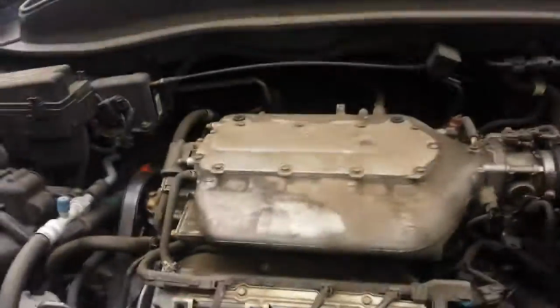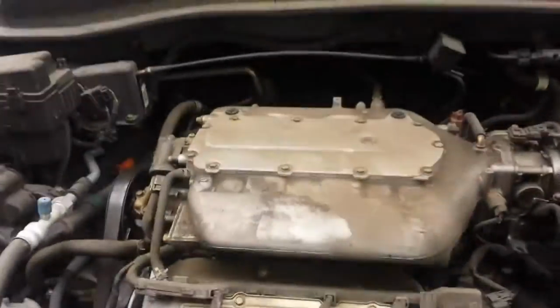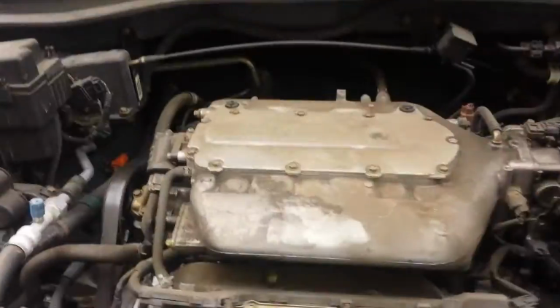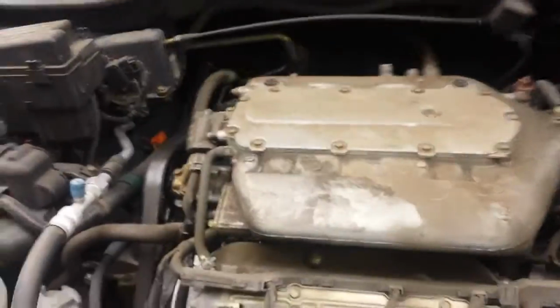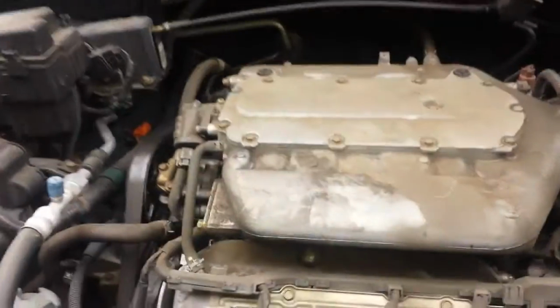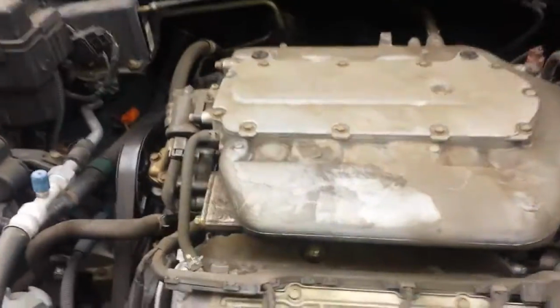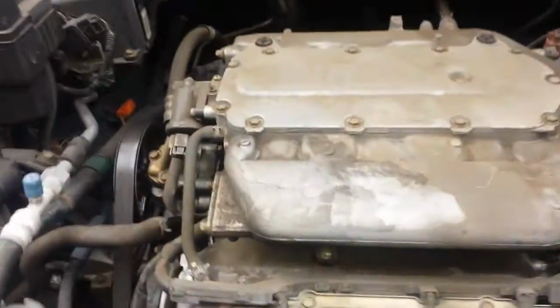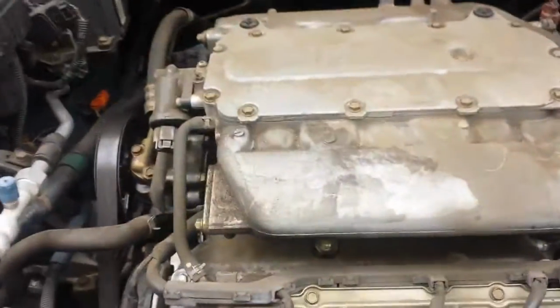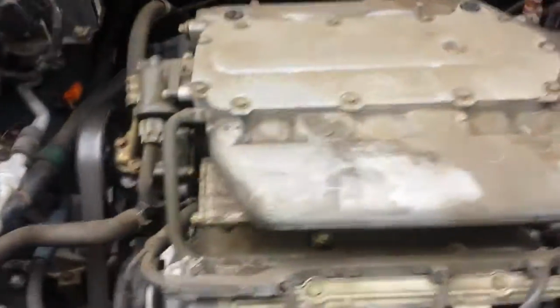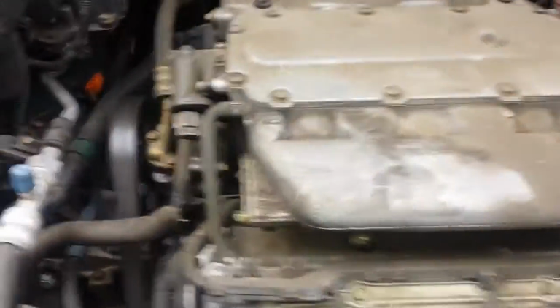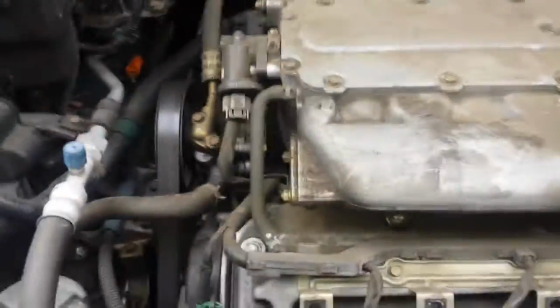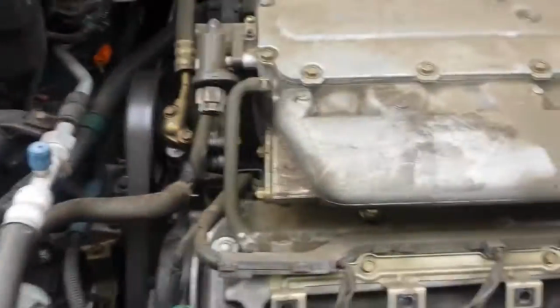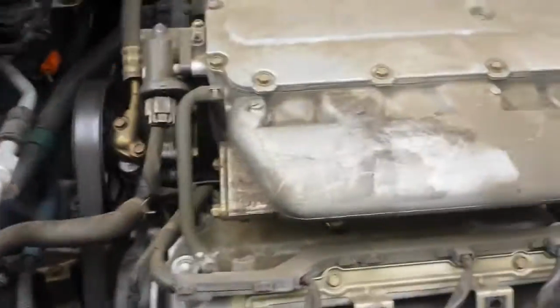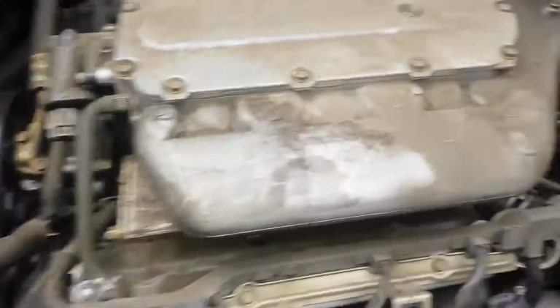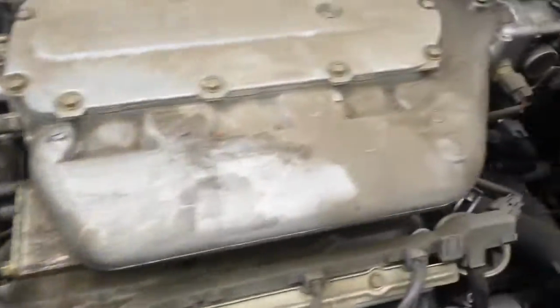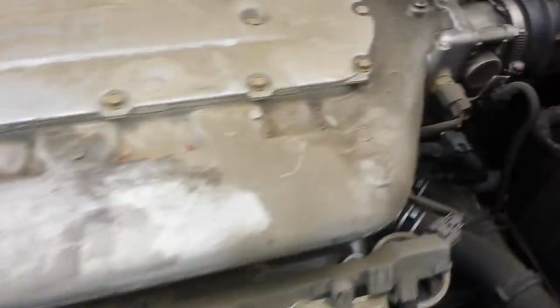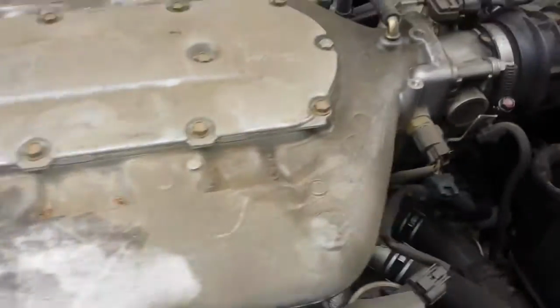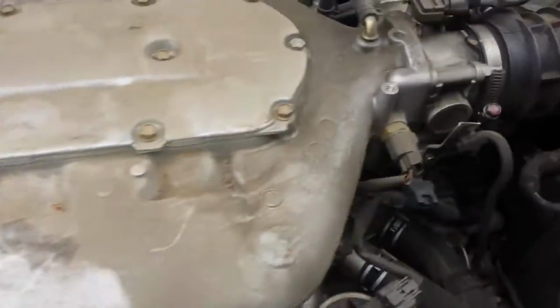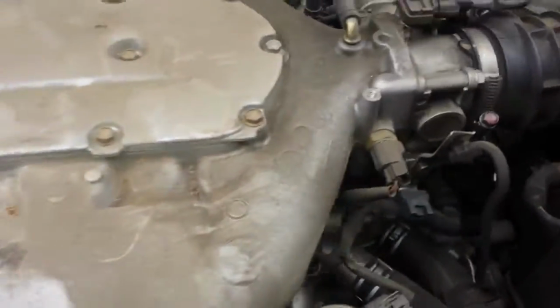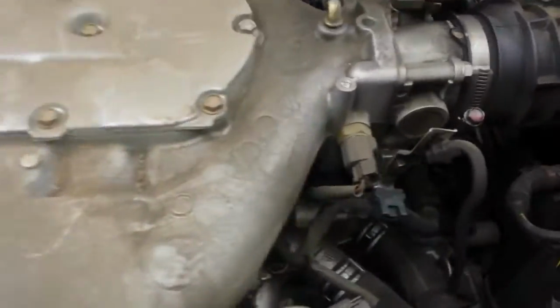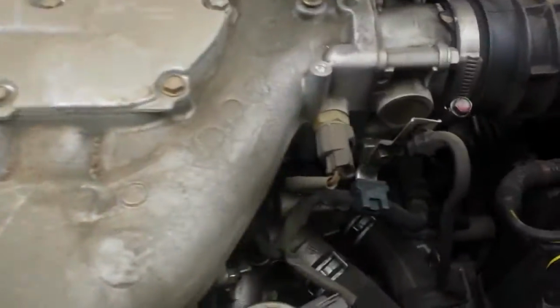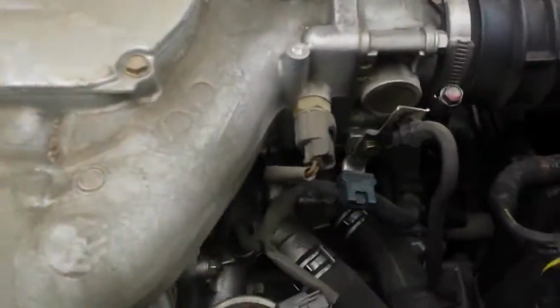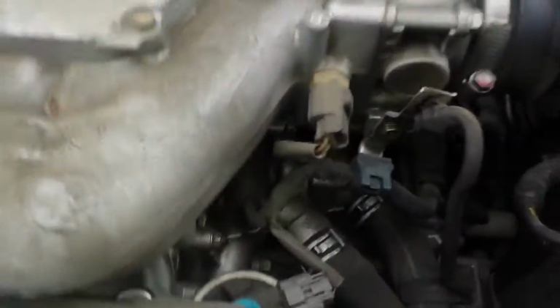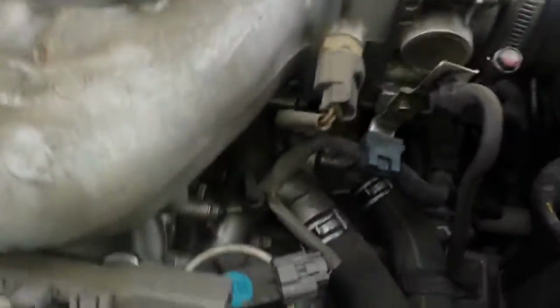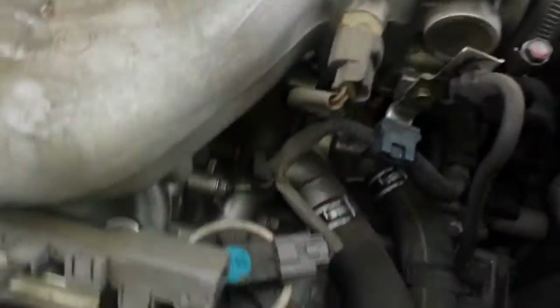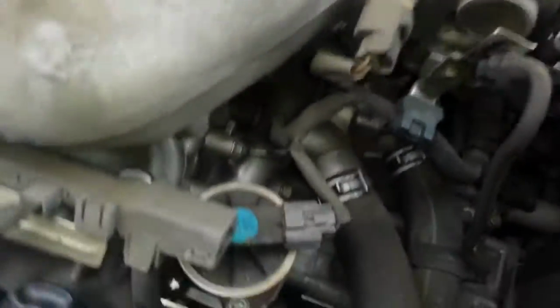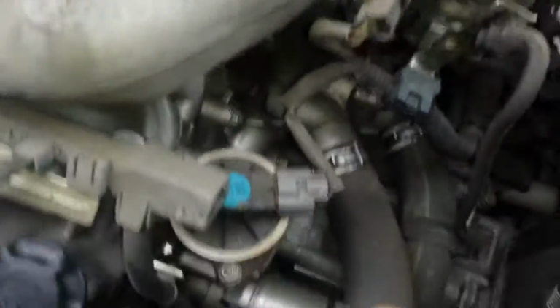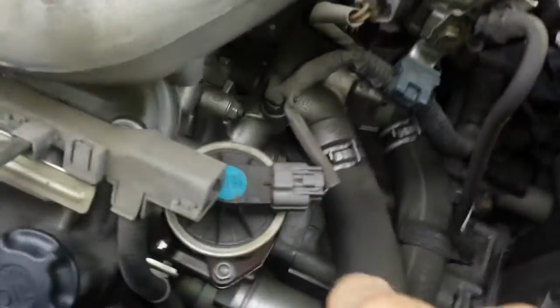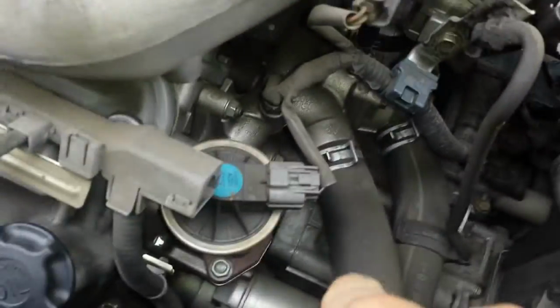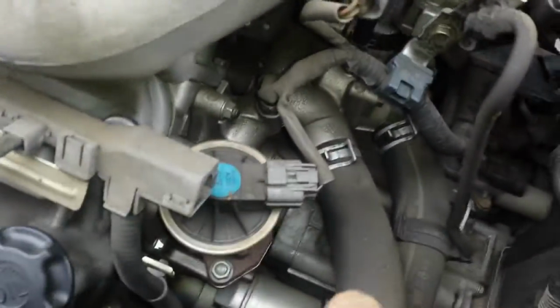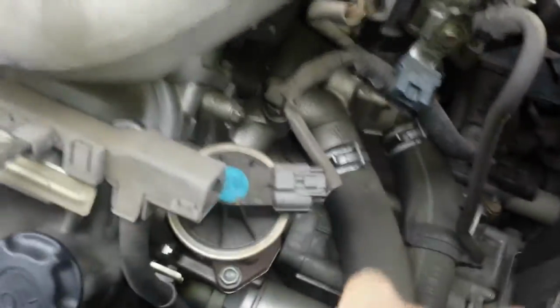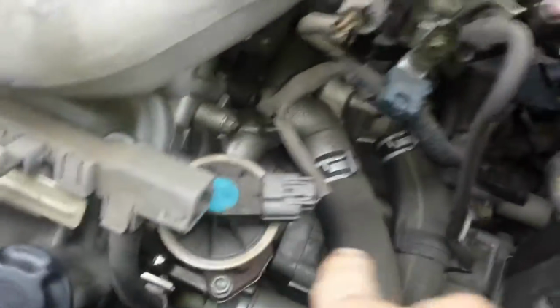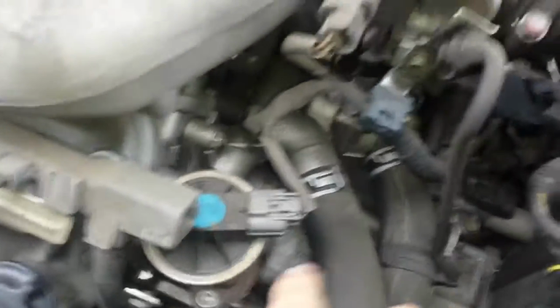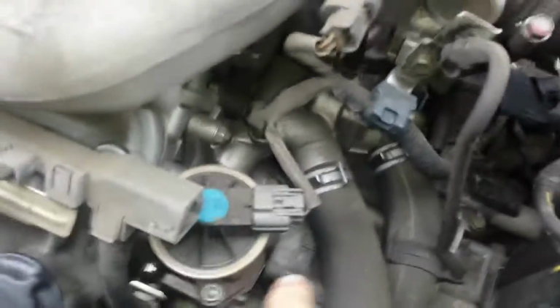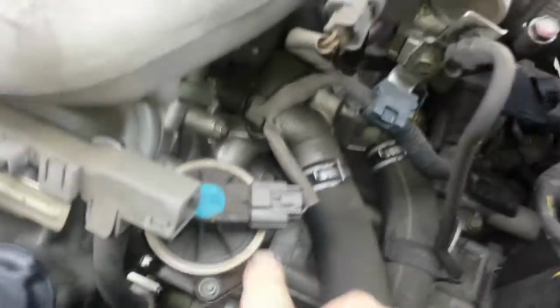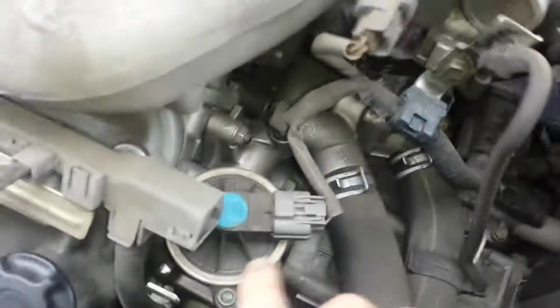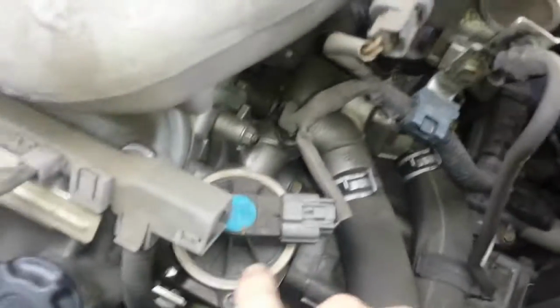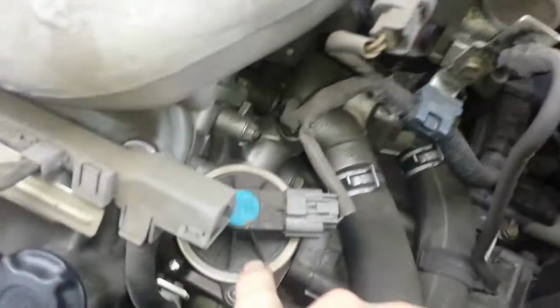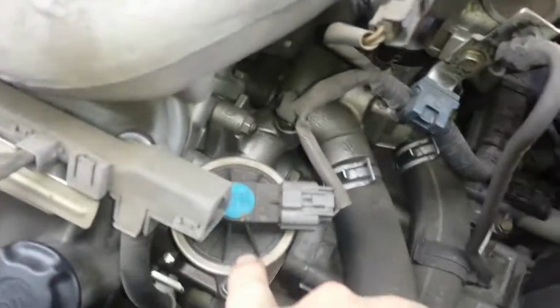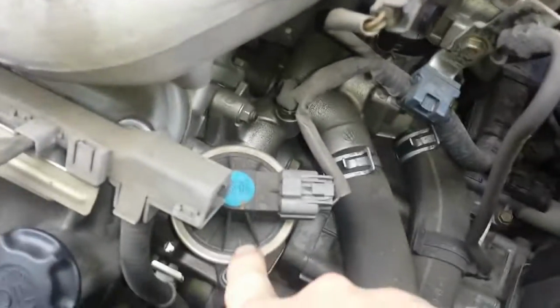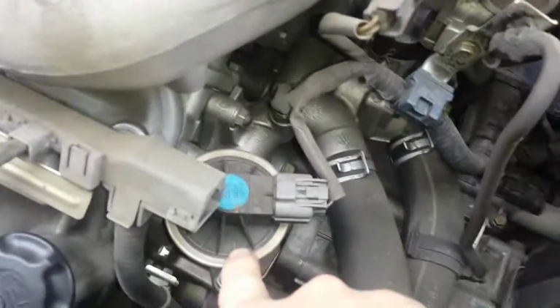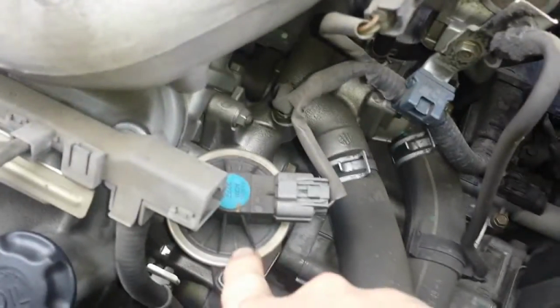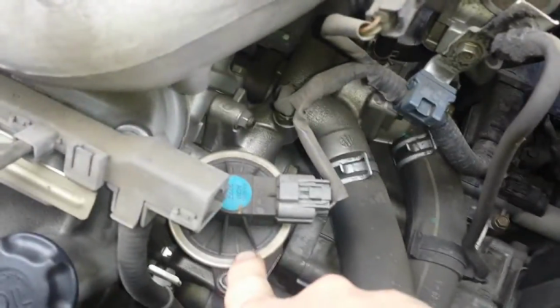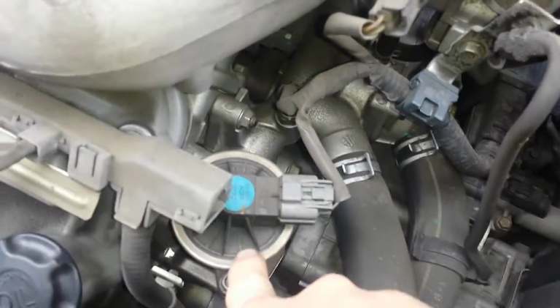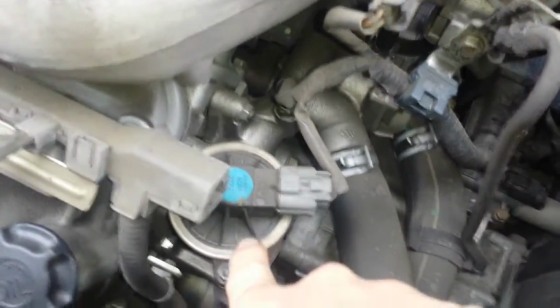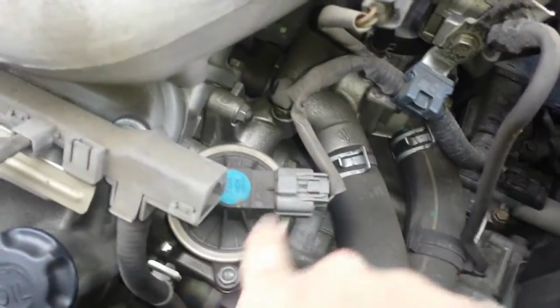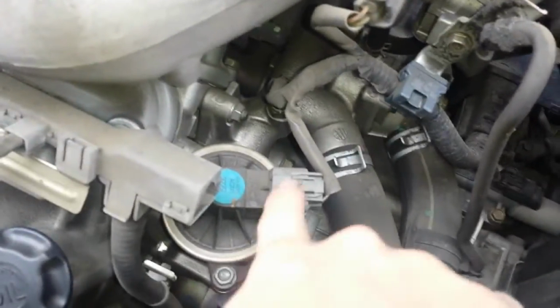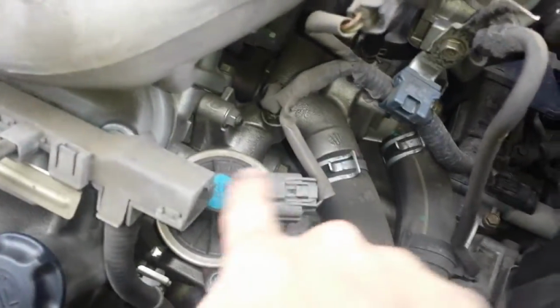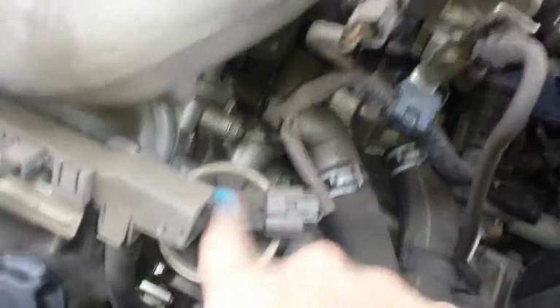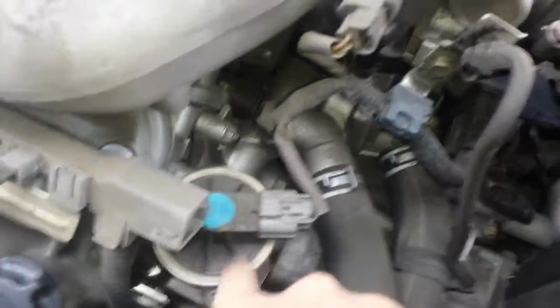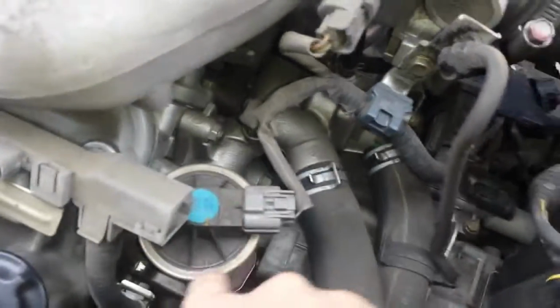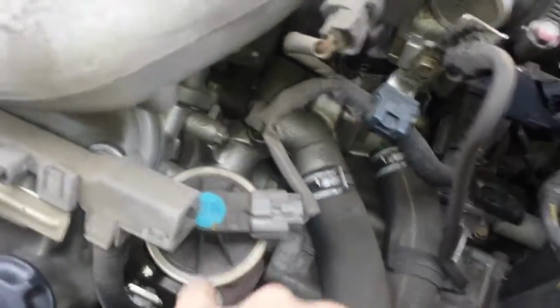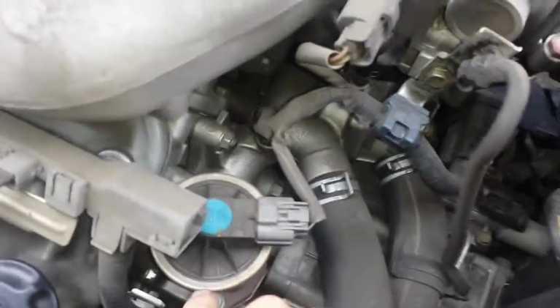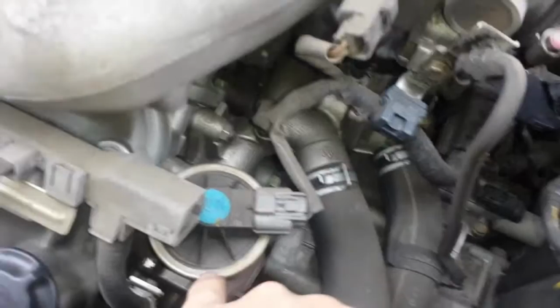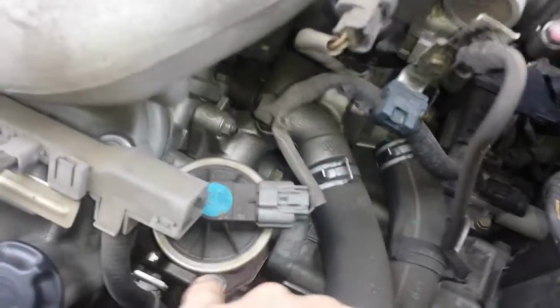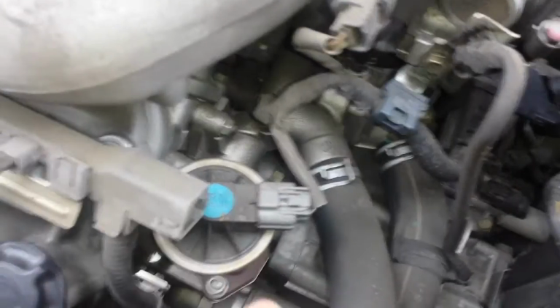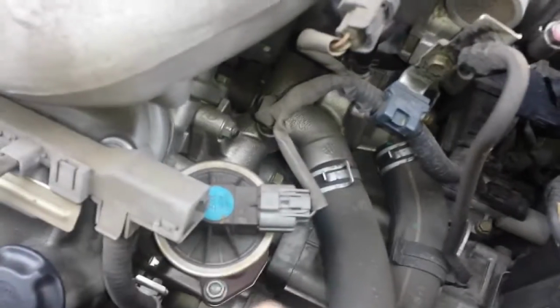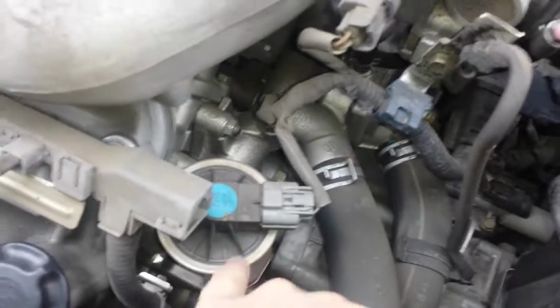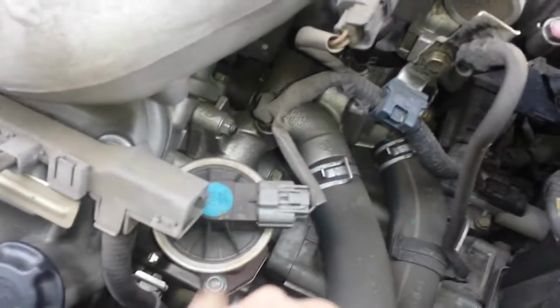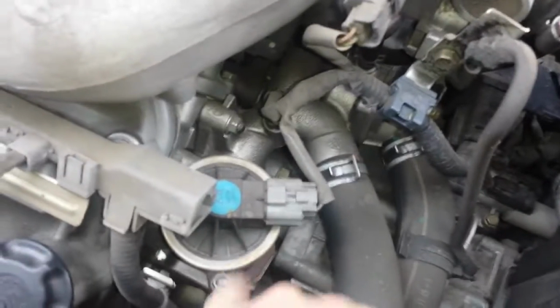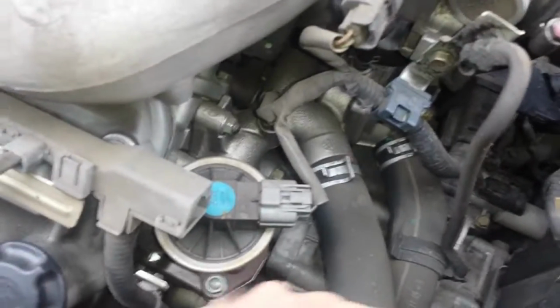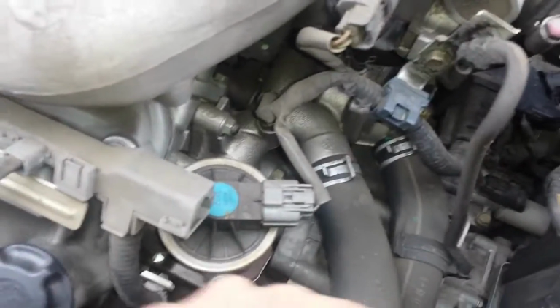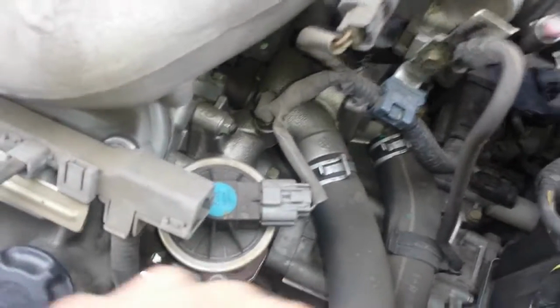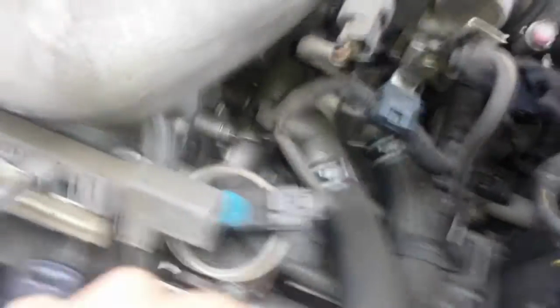First off is going to be the EGR valve, driver's side, right here. Gold ring cylinder.